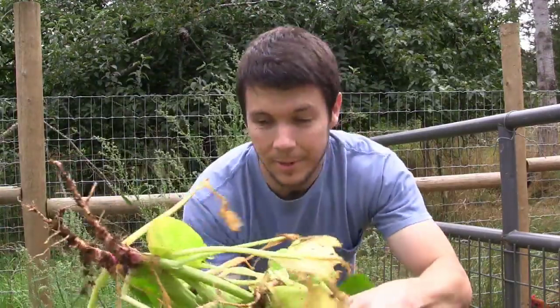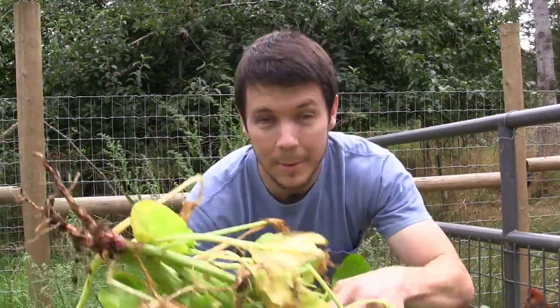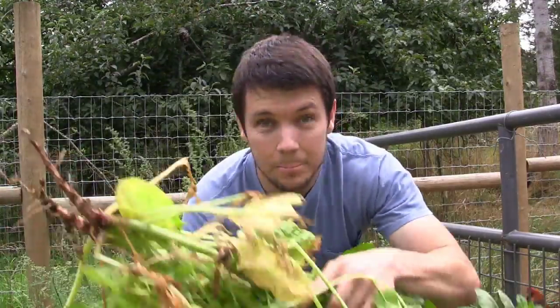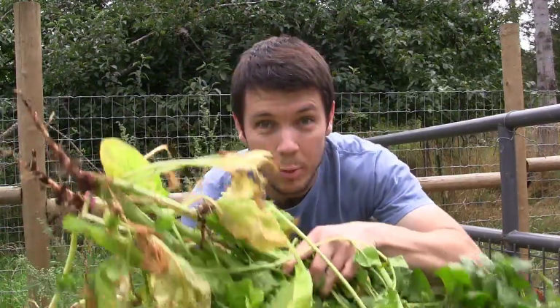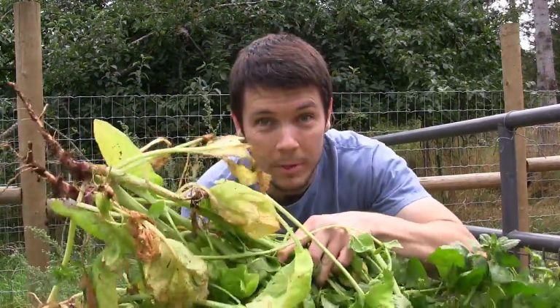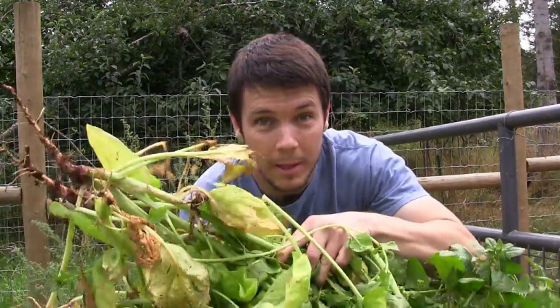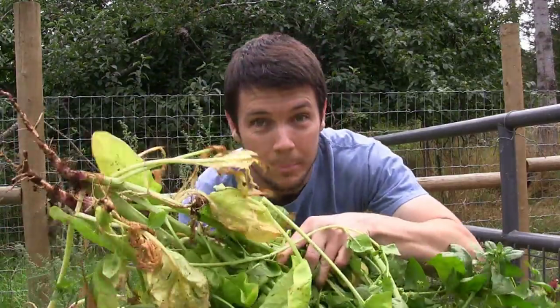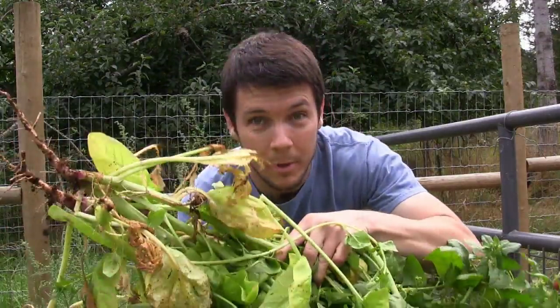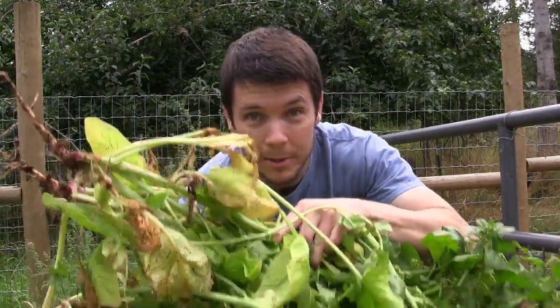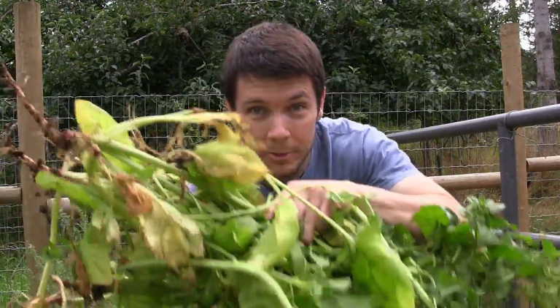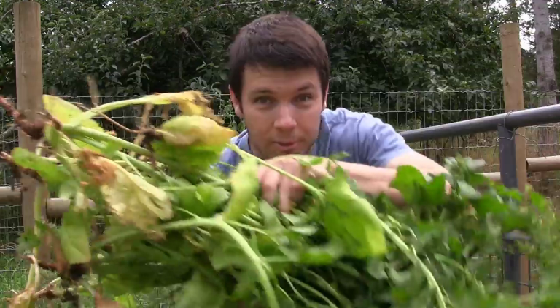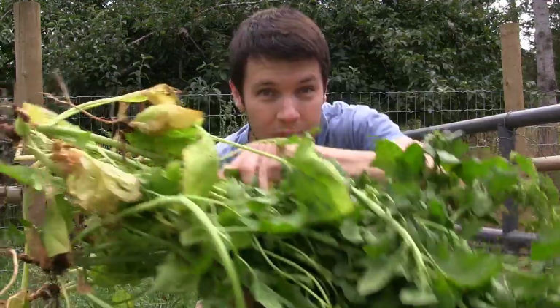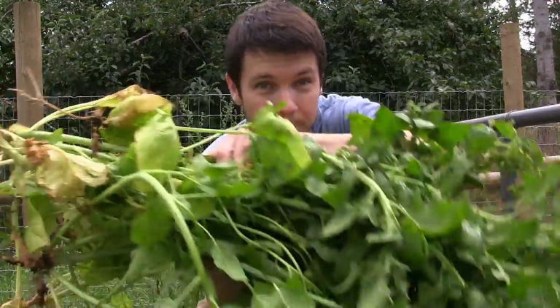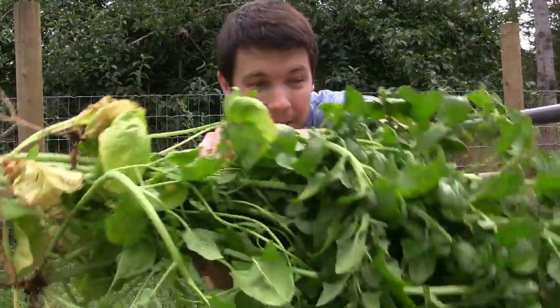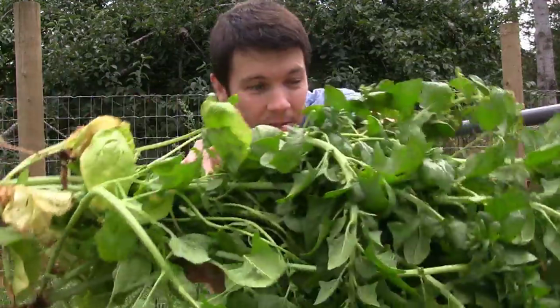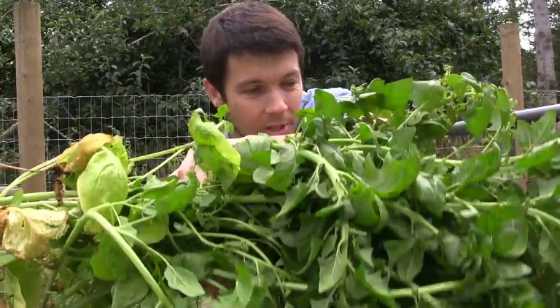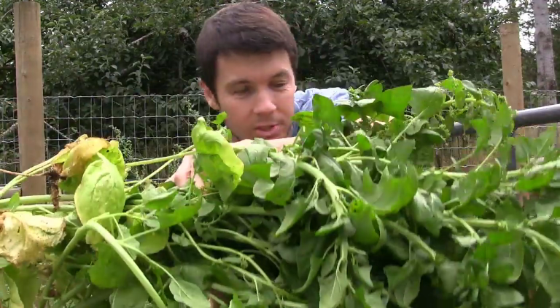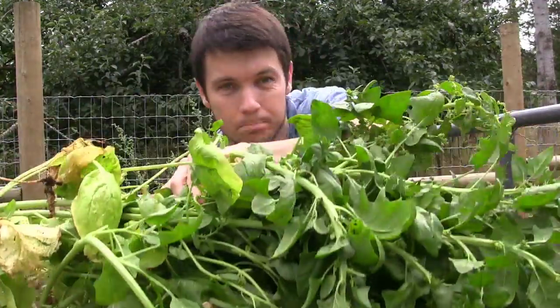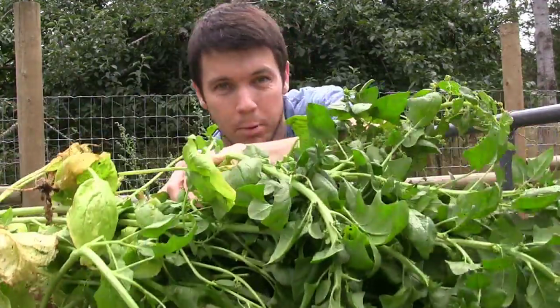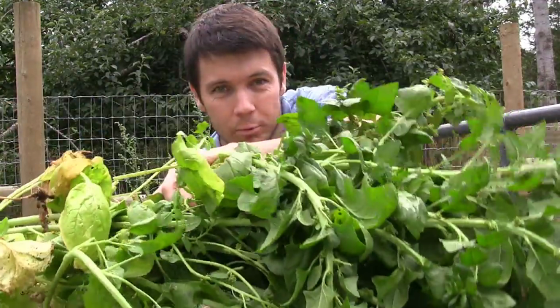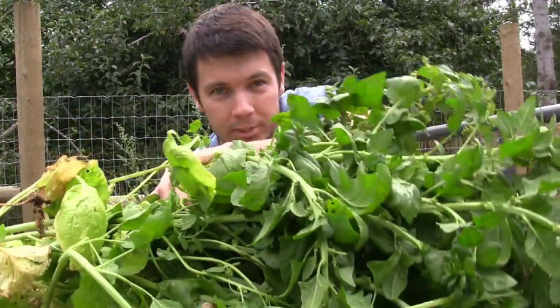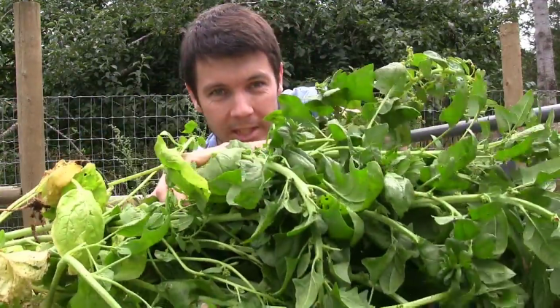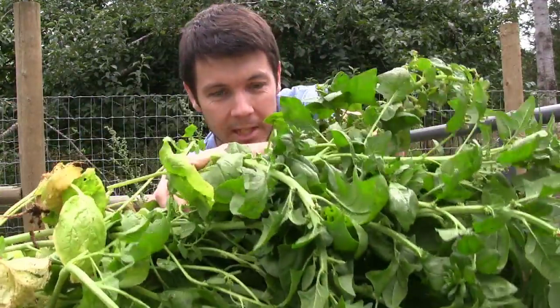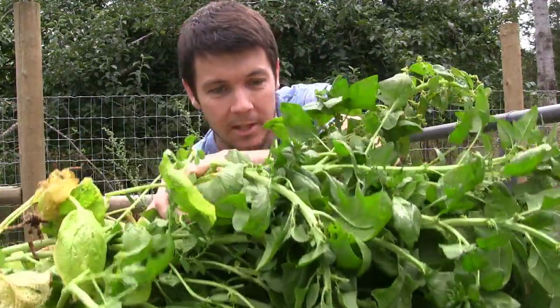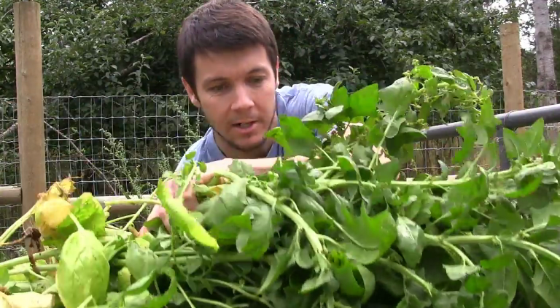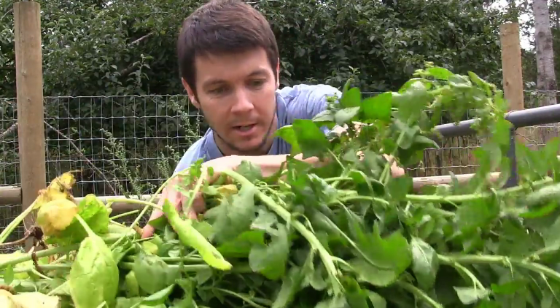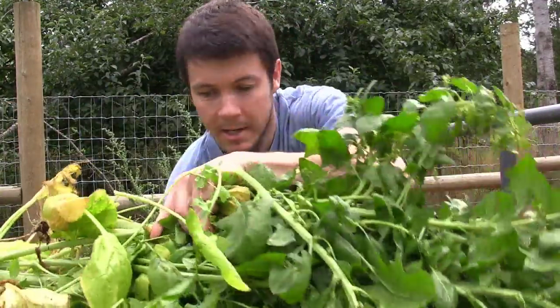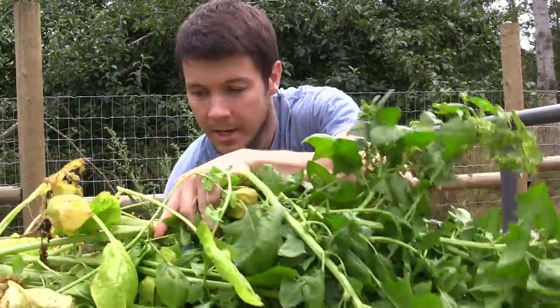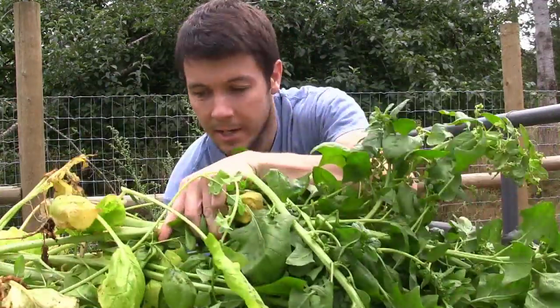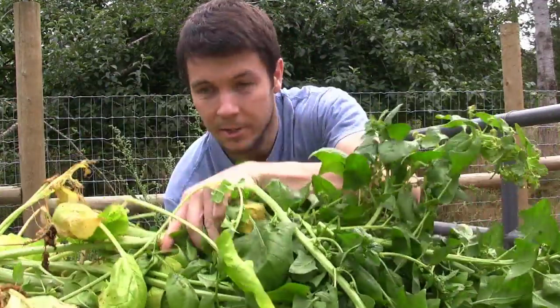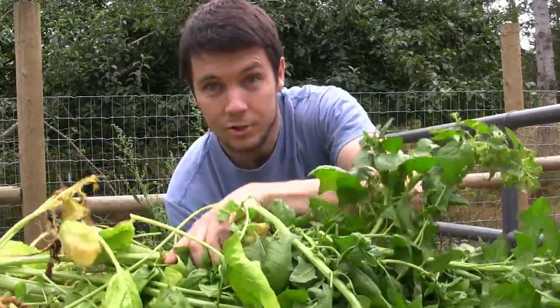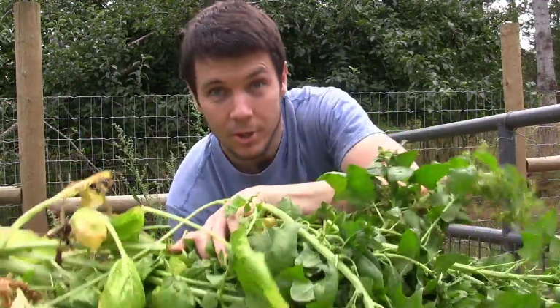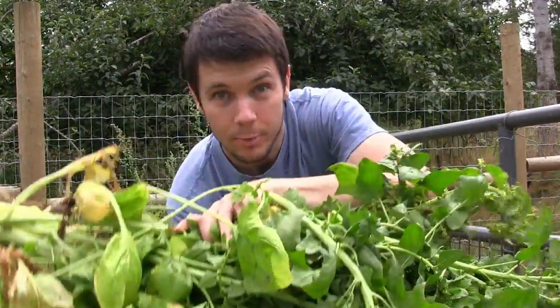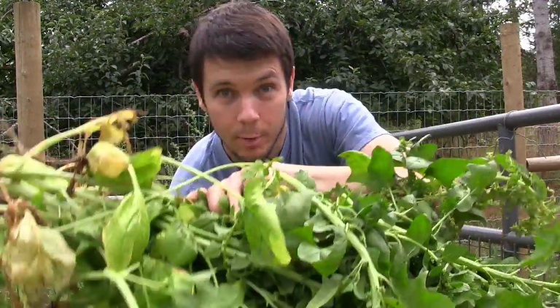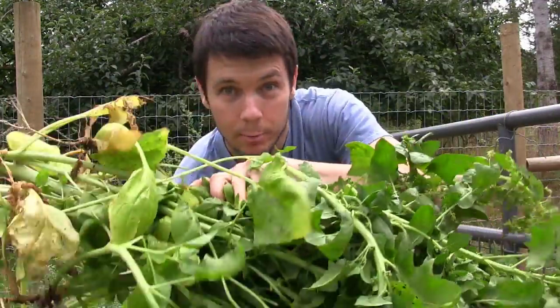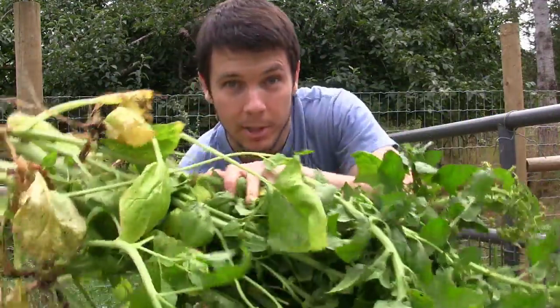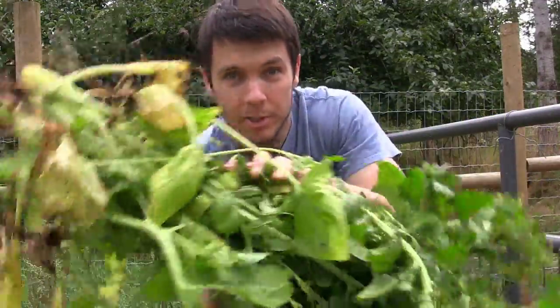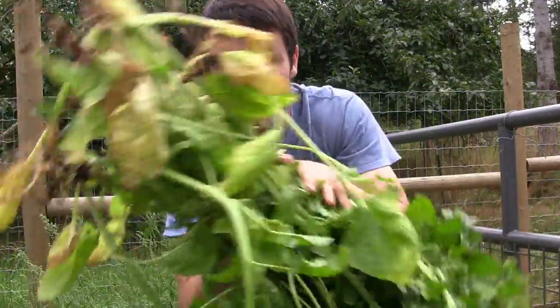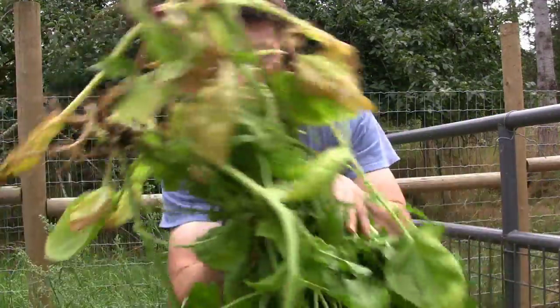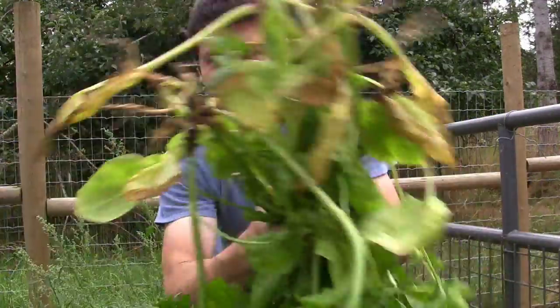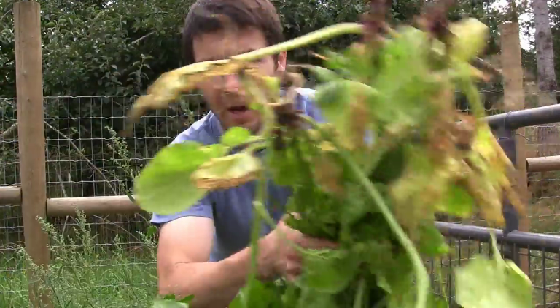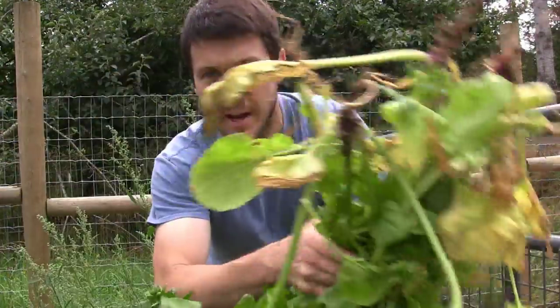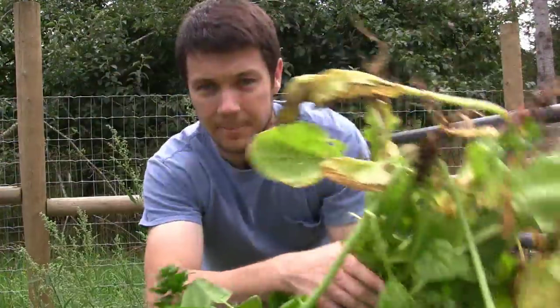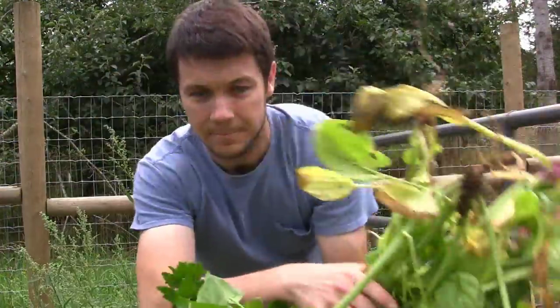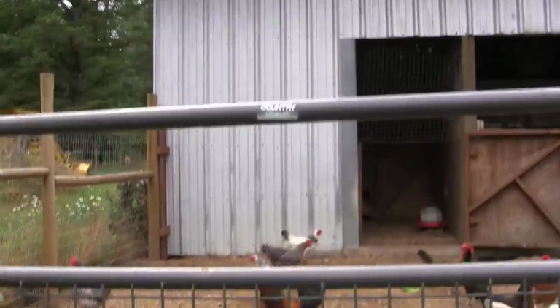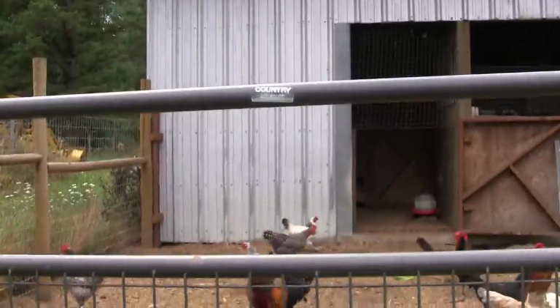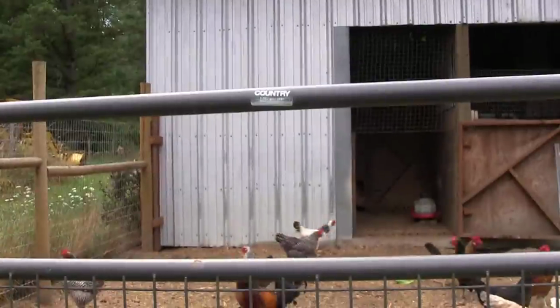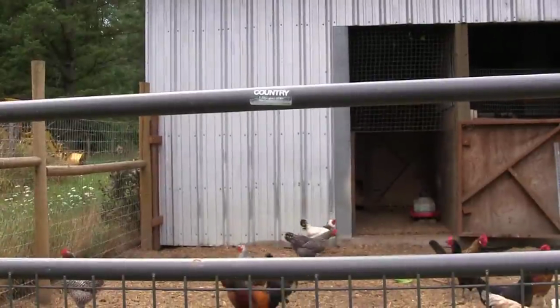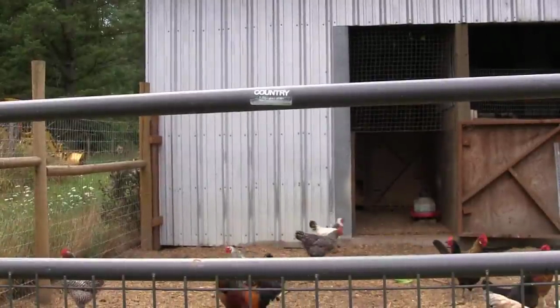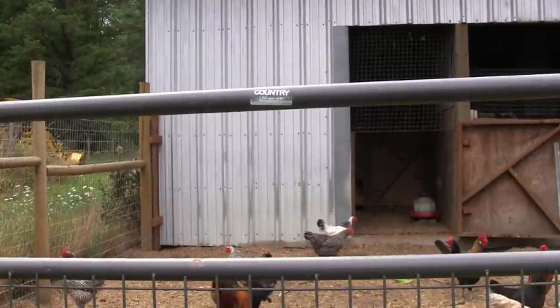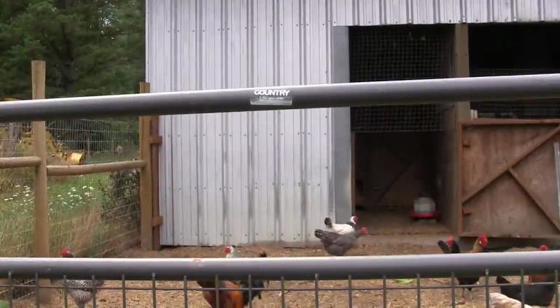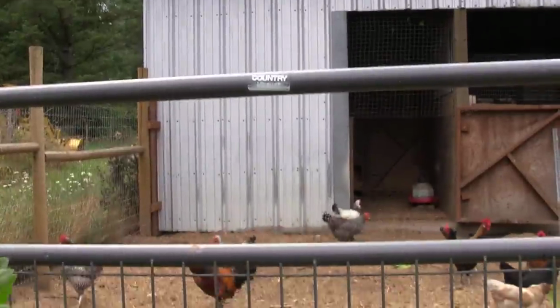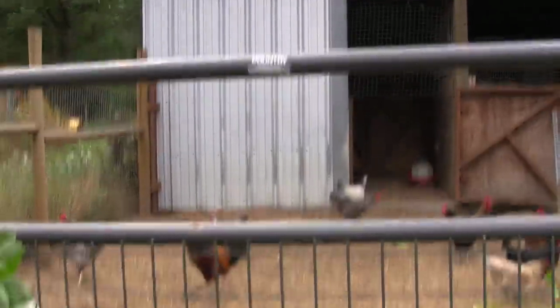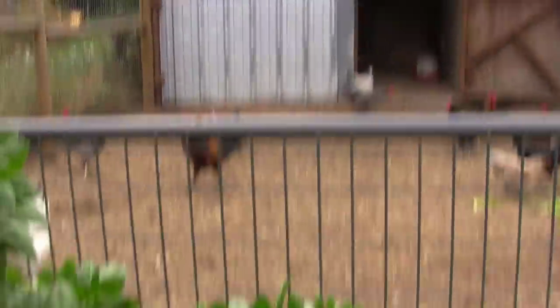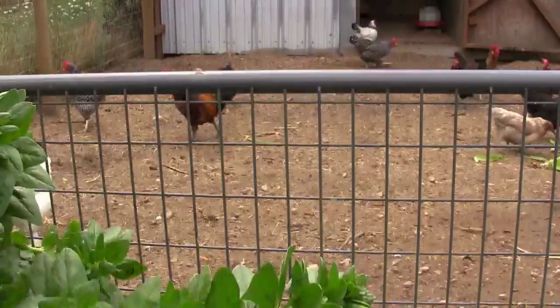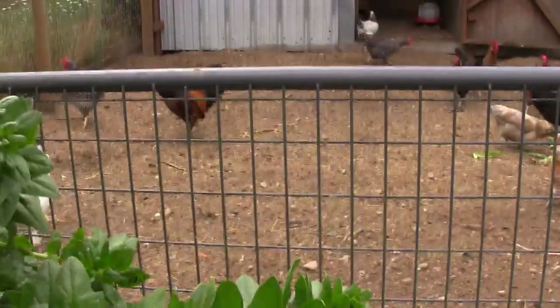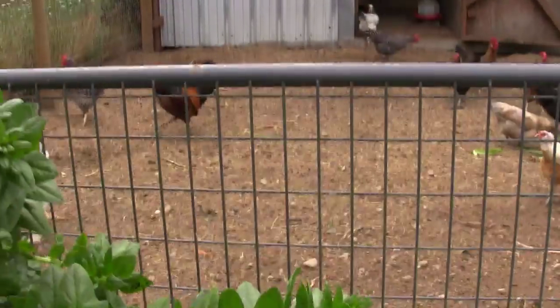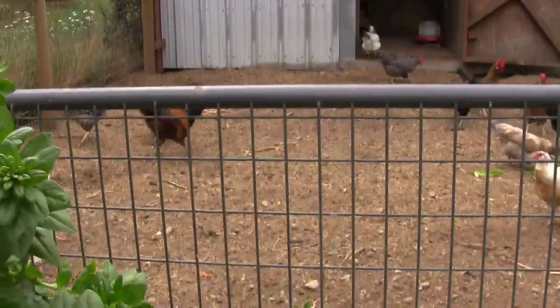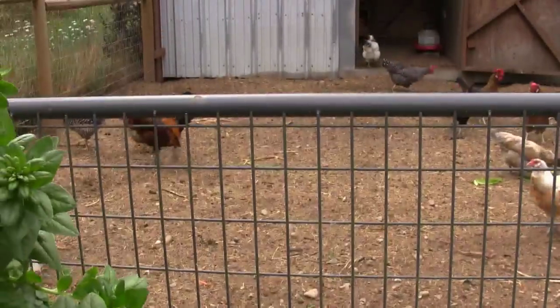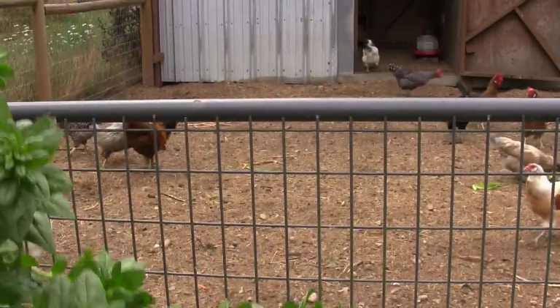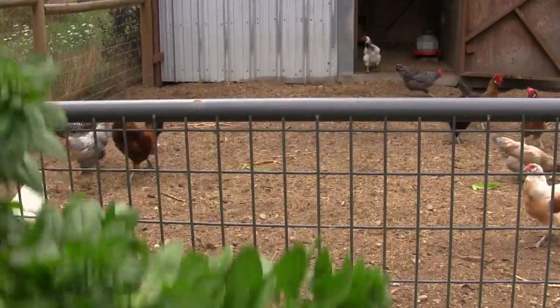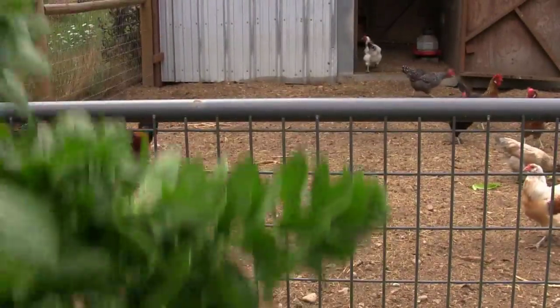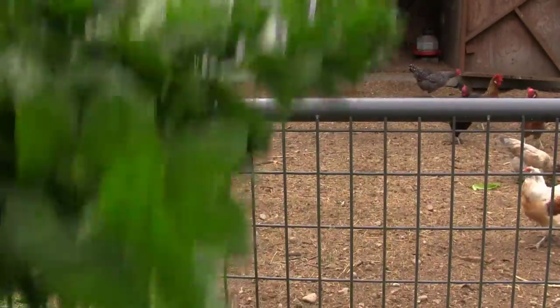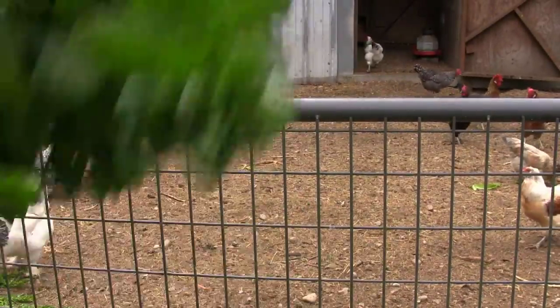I've been pulling up all the old spinach that's bolted here and I'll show you what we're going to do with that. Let's see how these chickens like it.